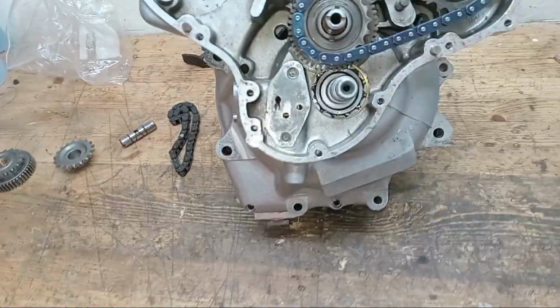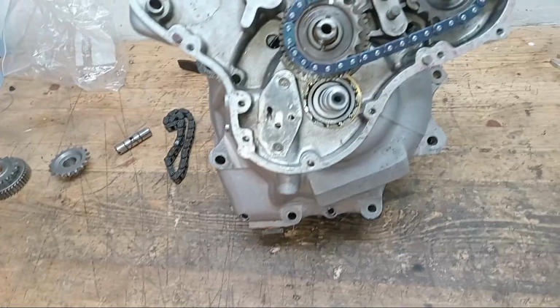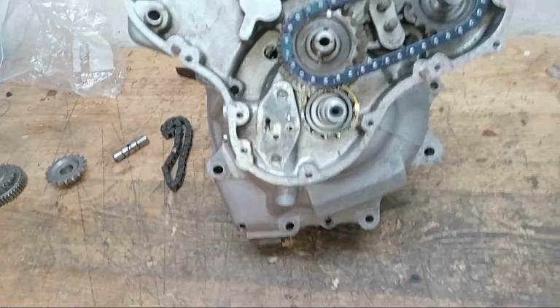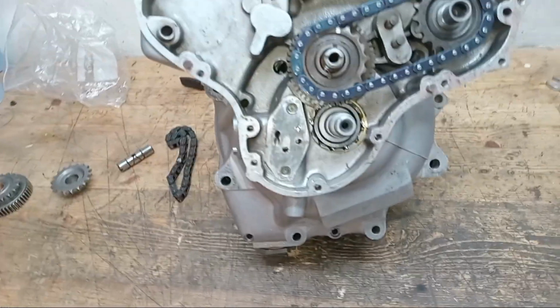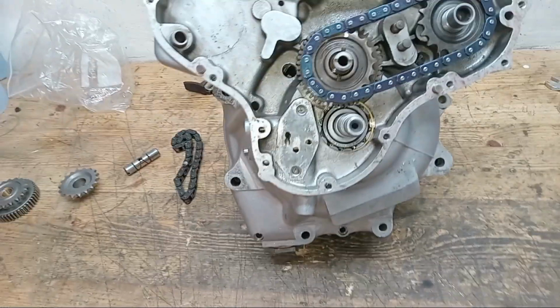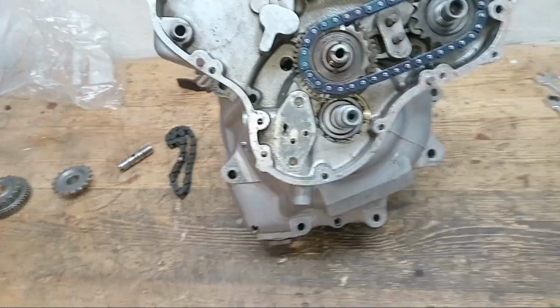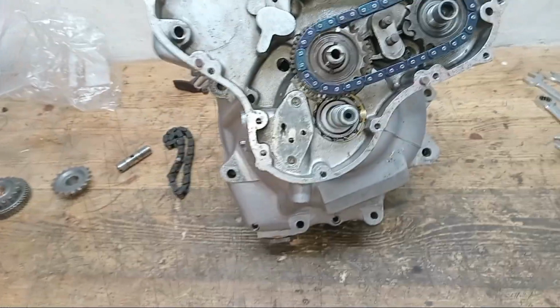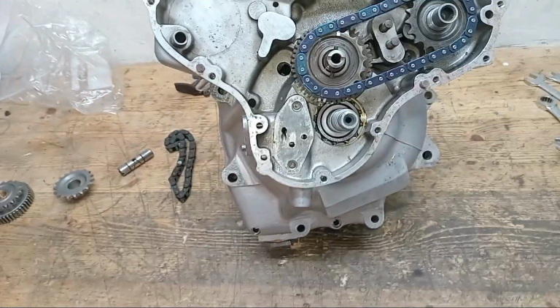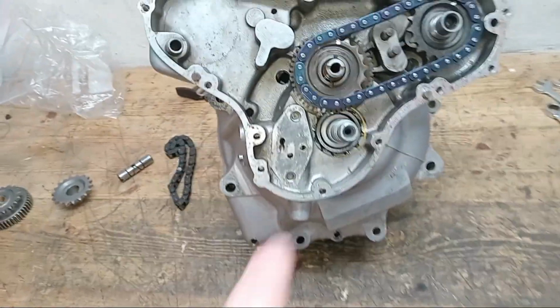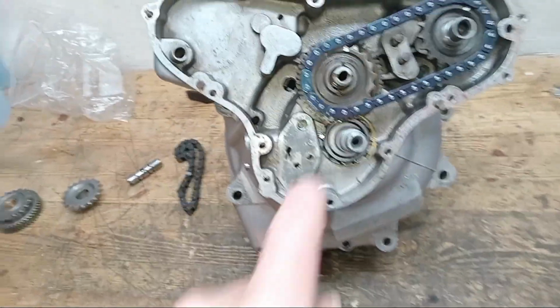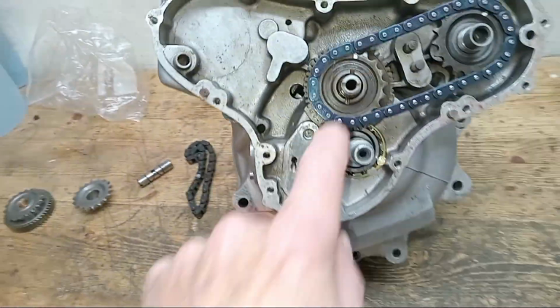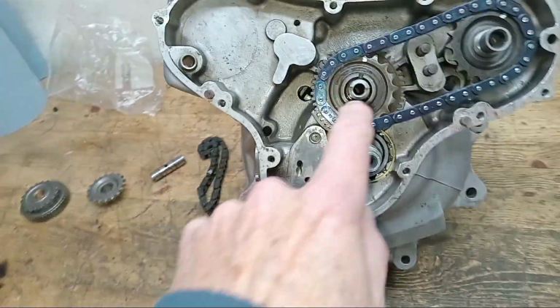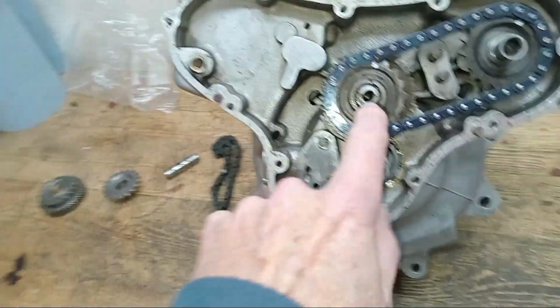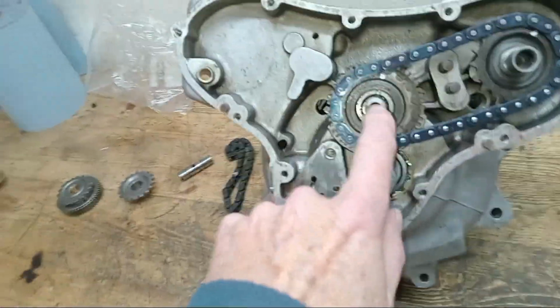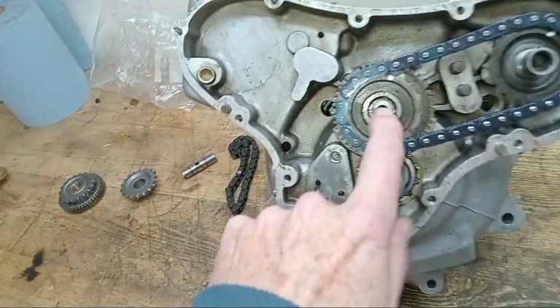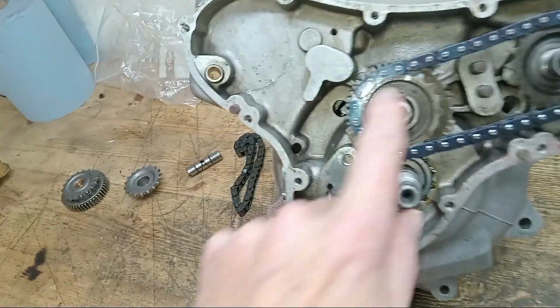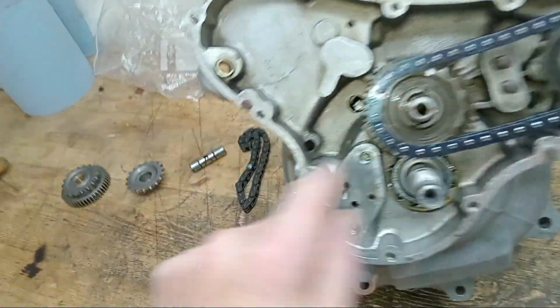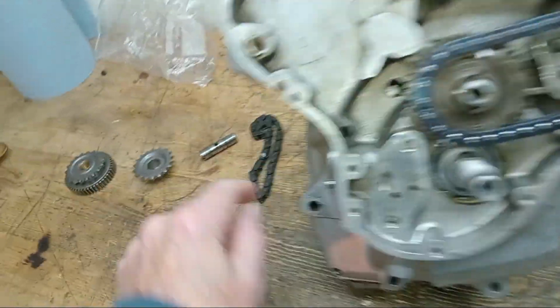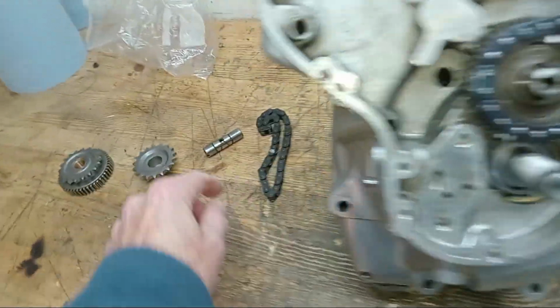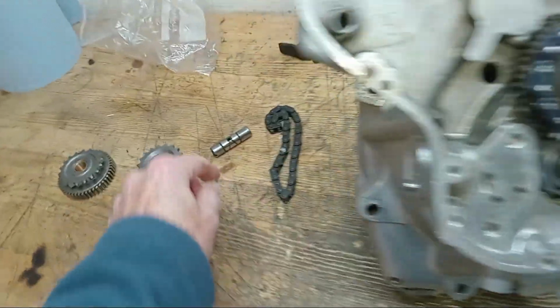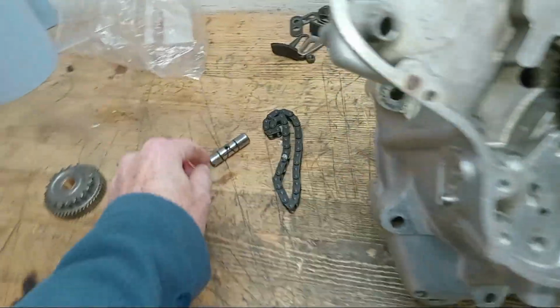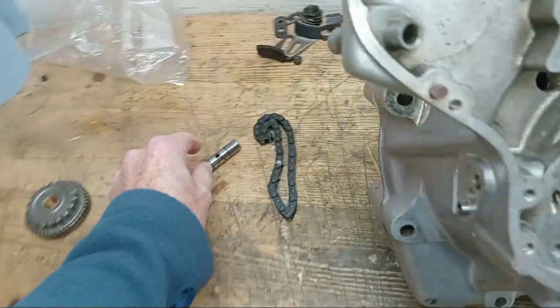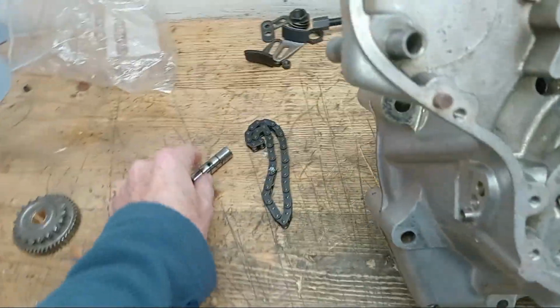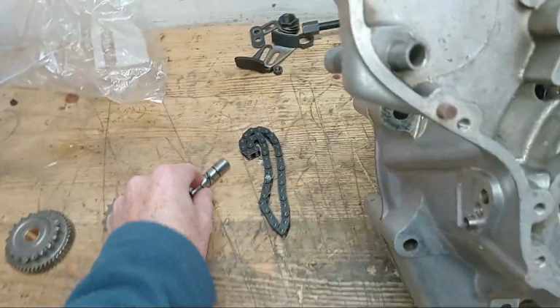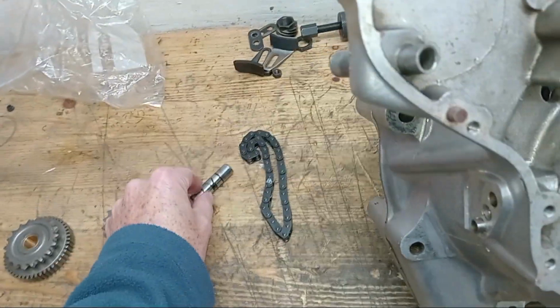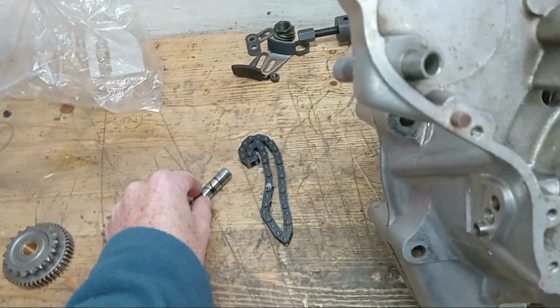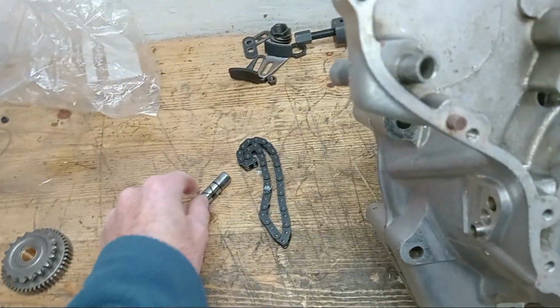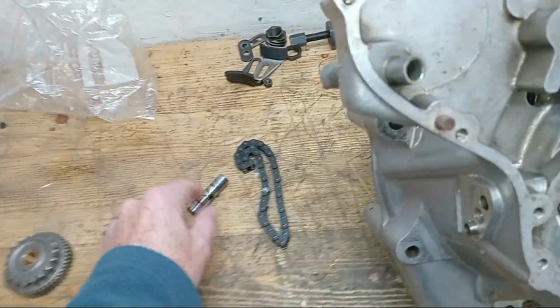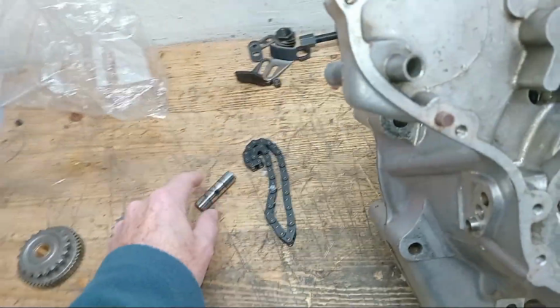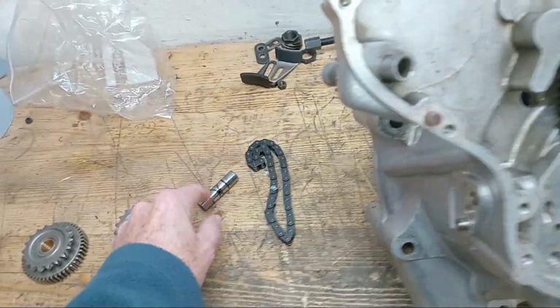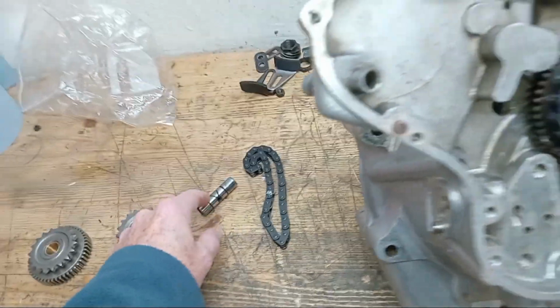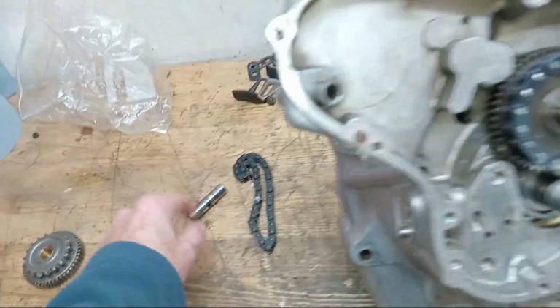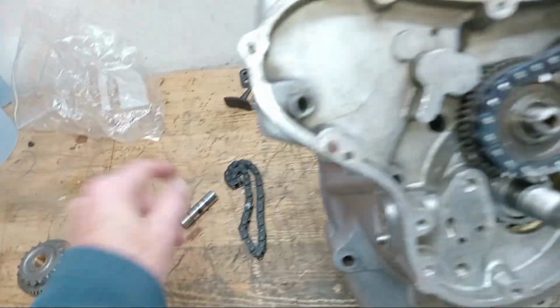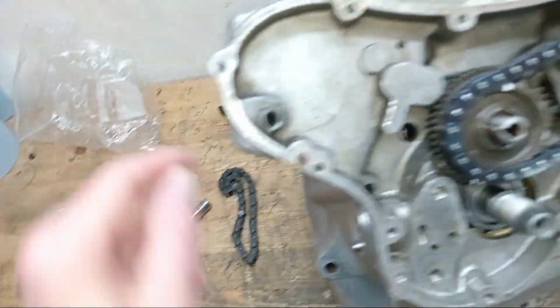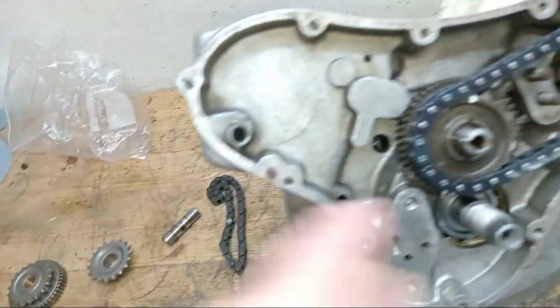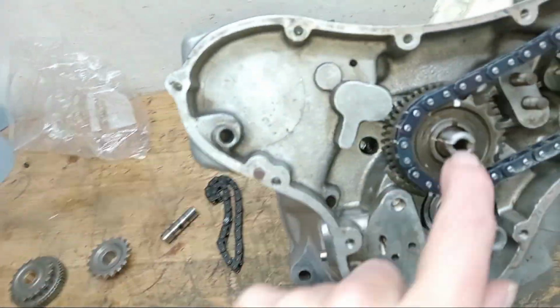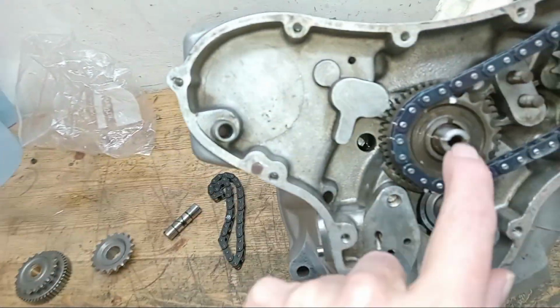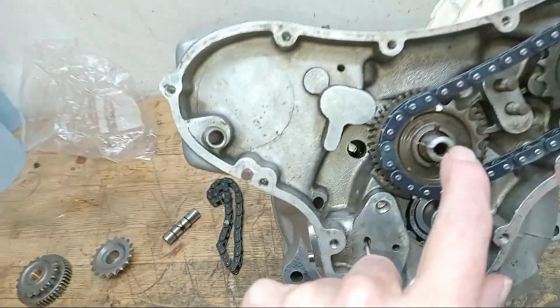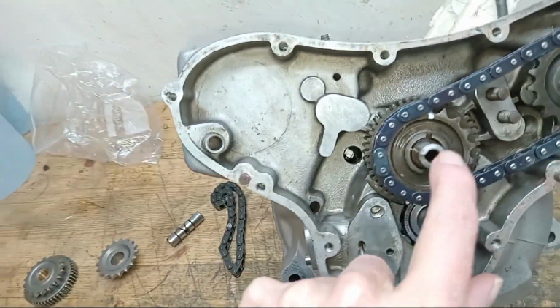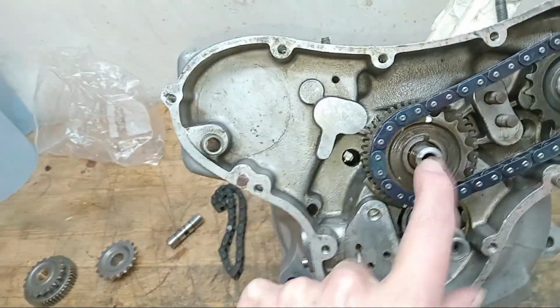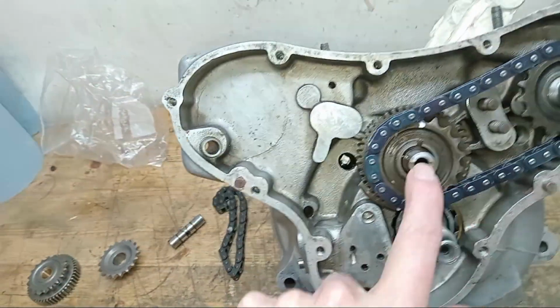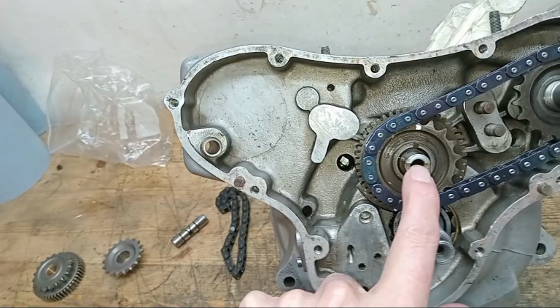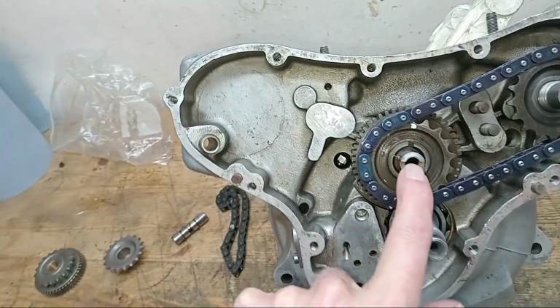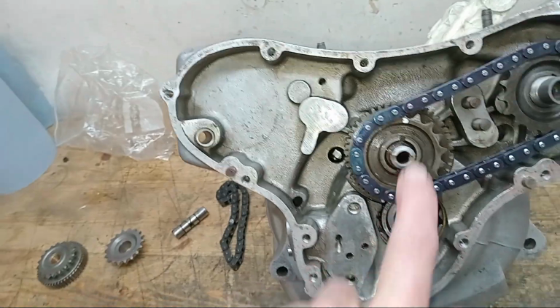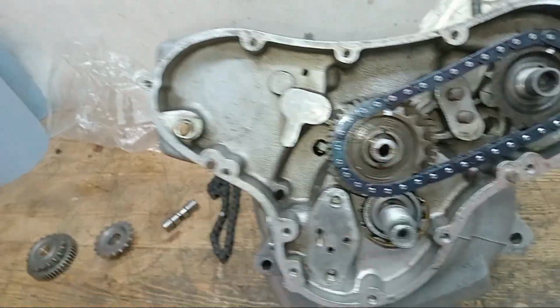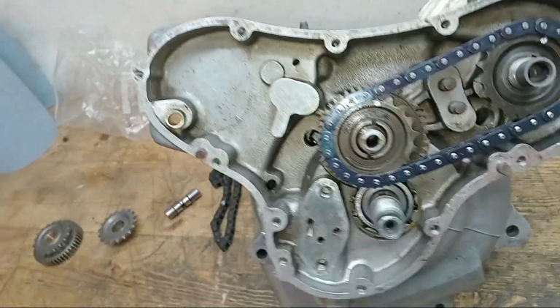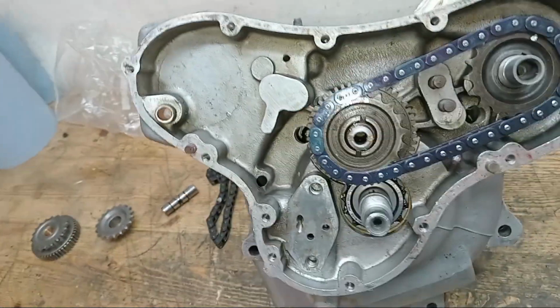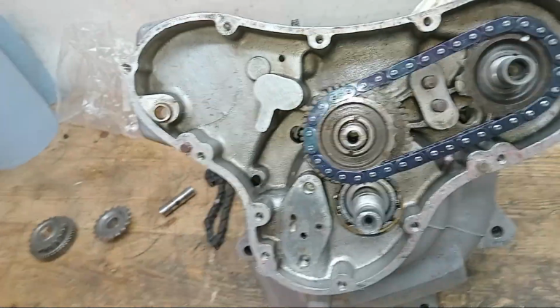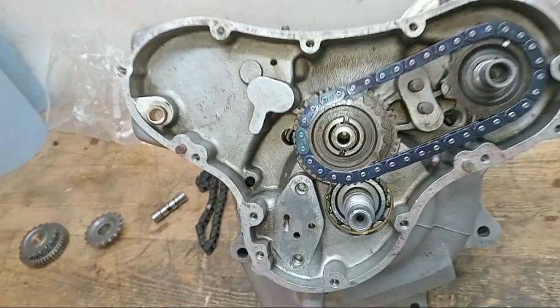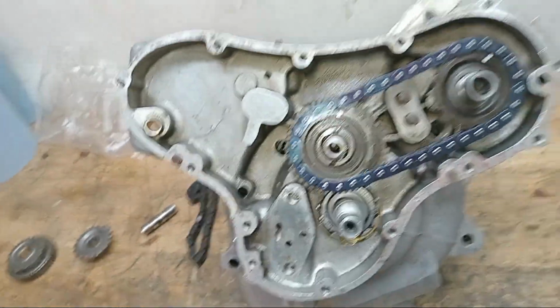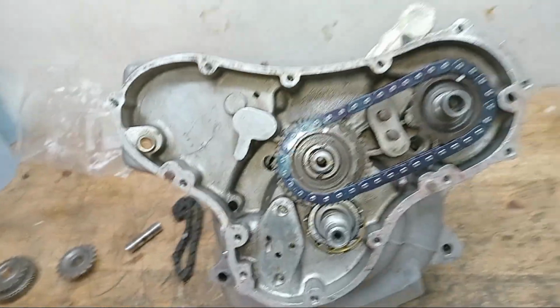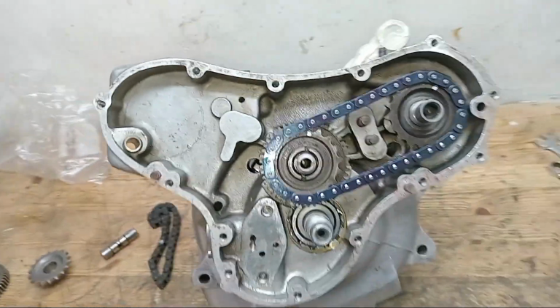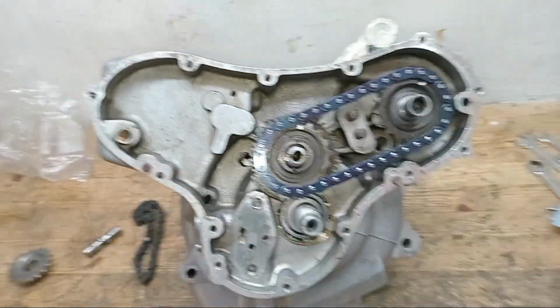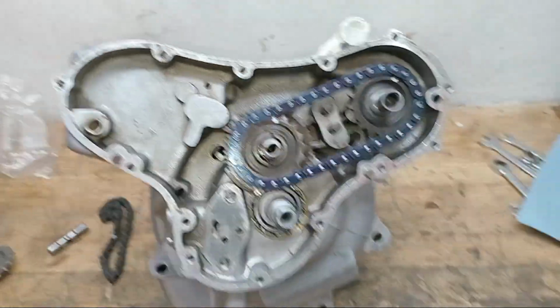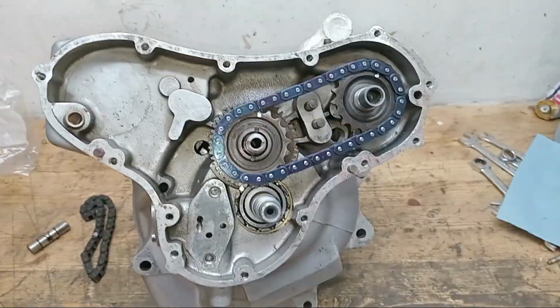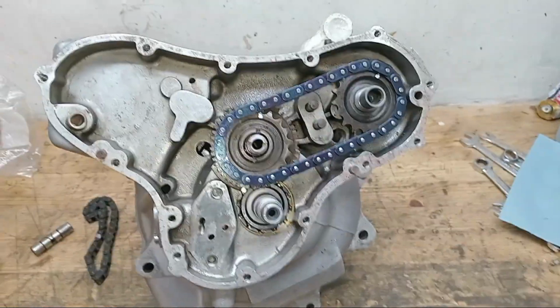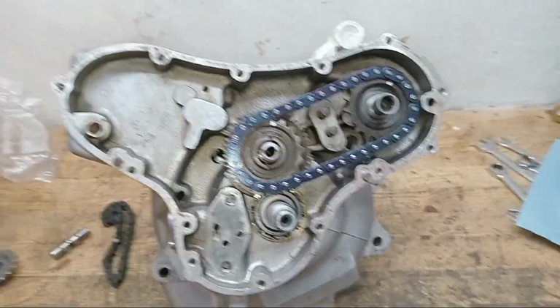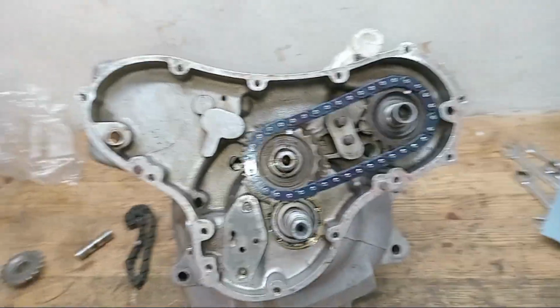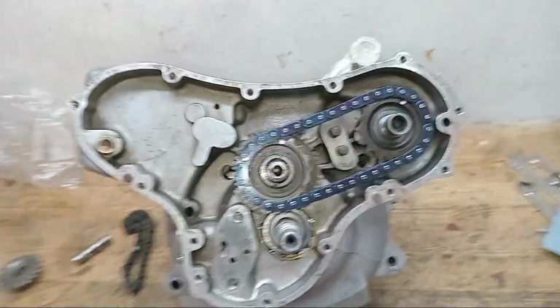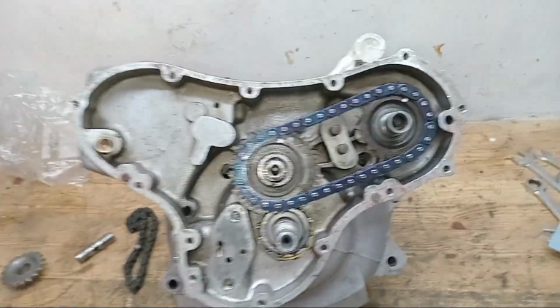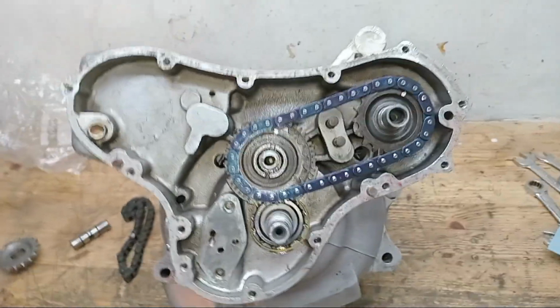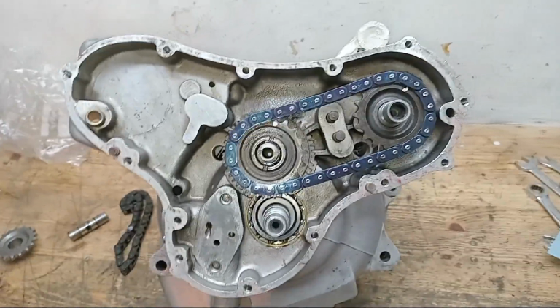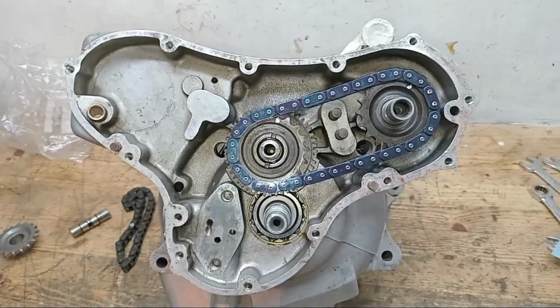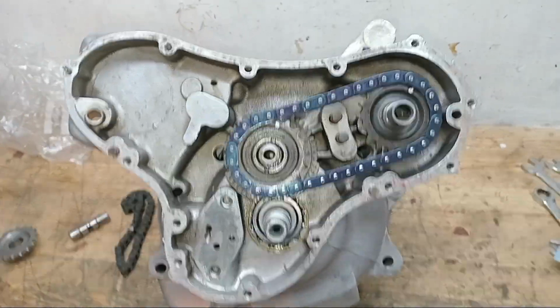So then I put on a new intermediate shaft. The reason I didn't change the shaft to begin with is because the thing was running eccentrically.